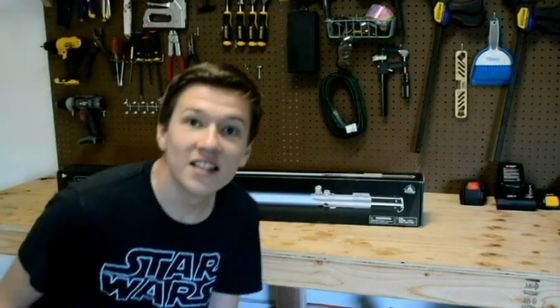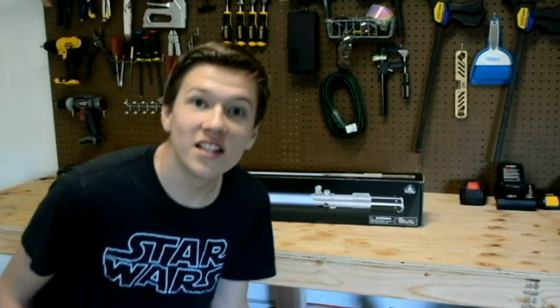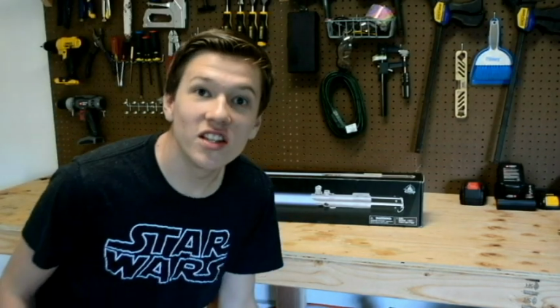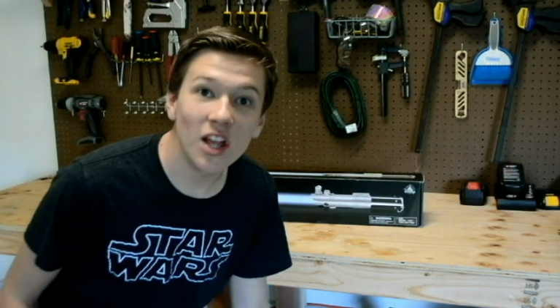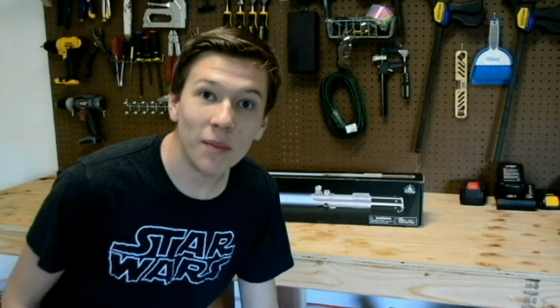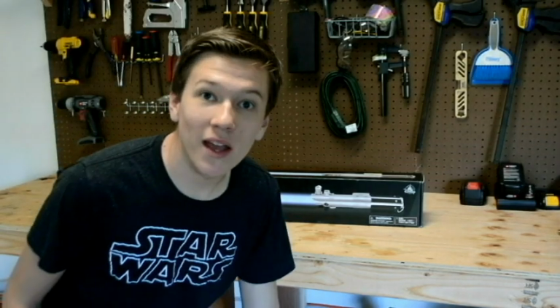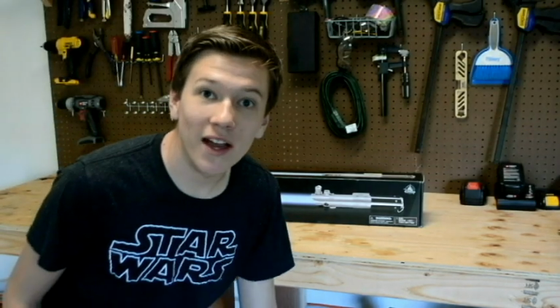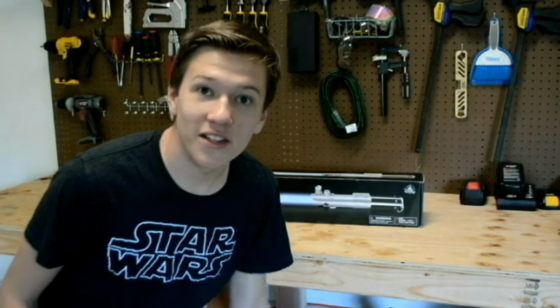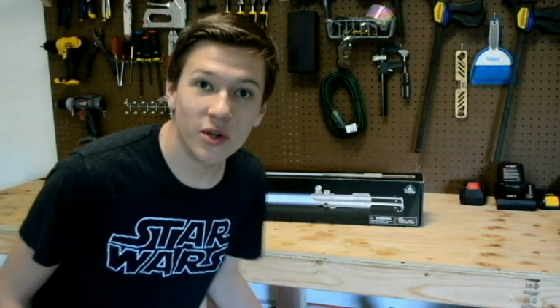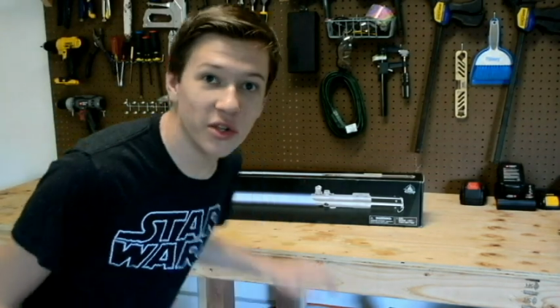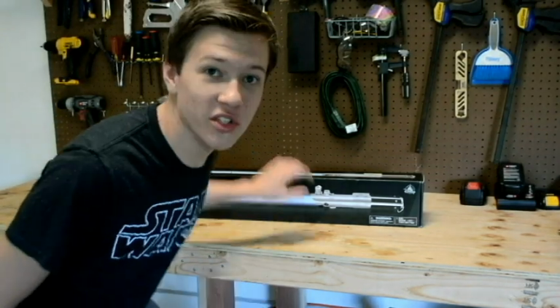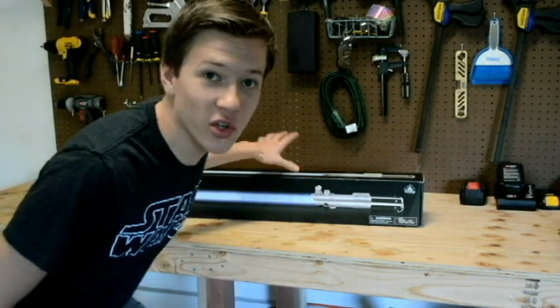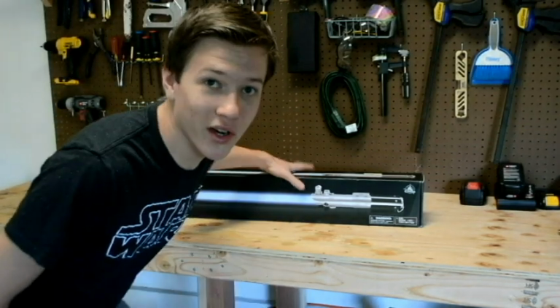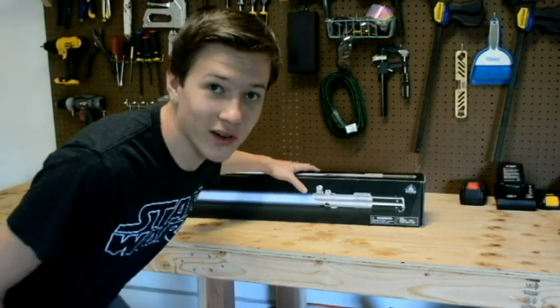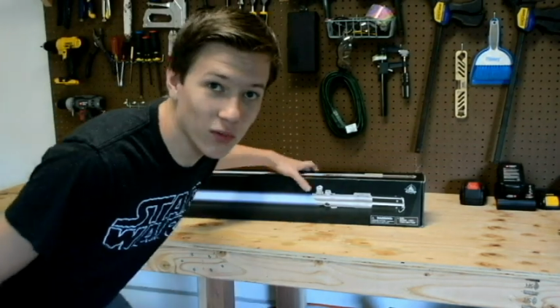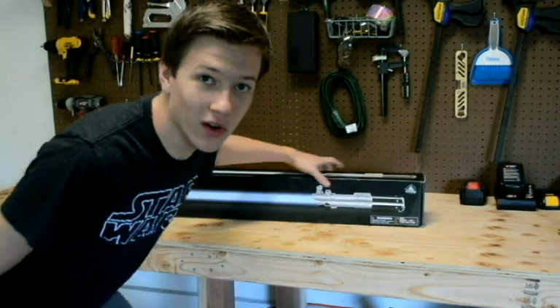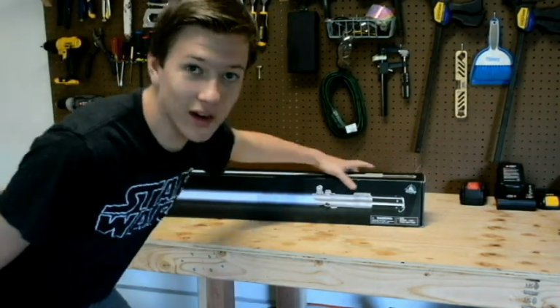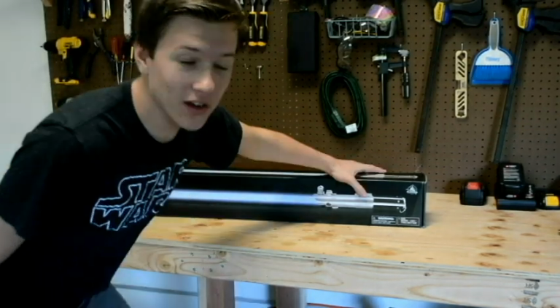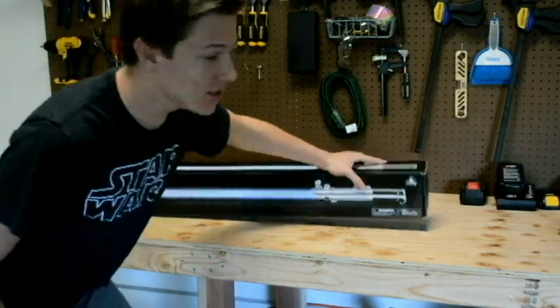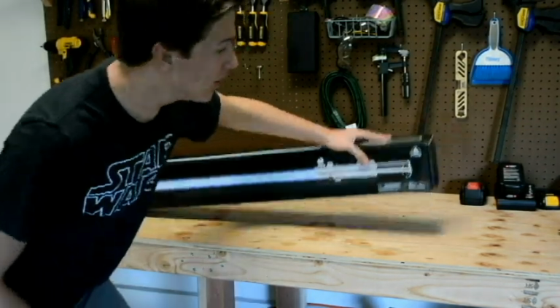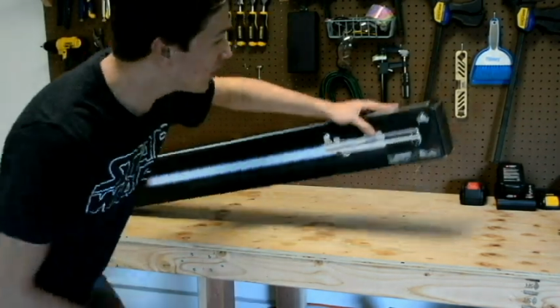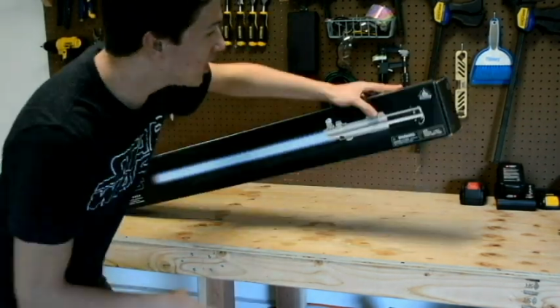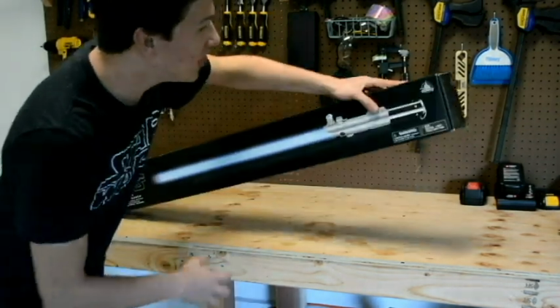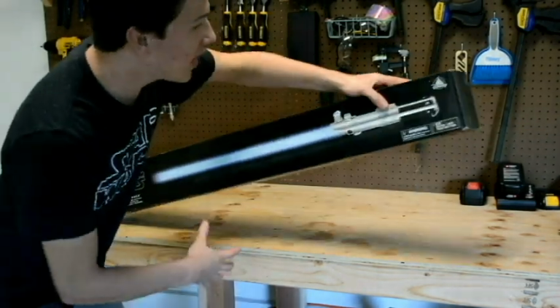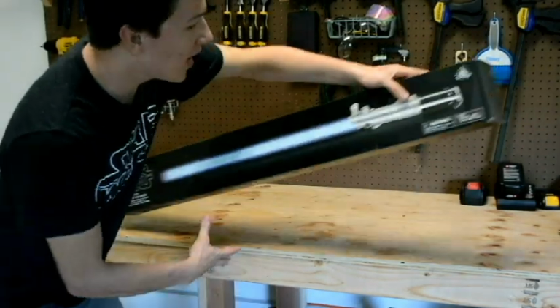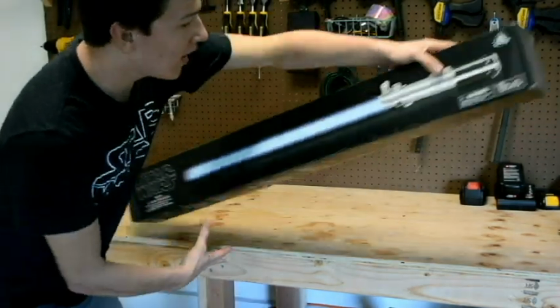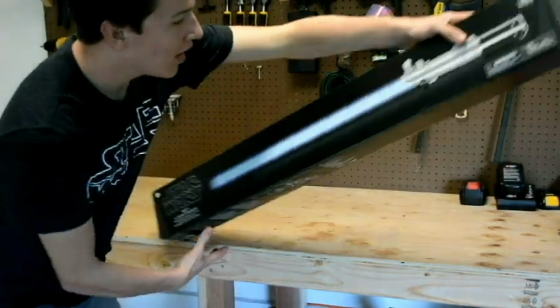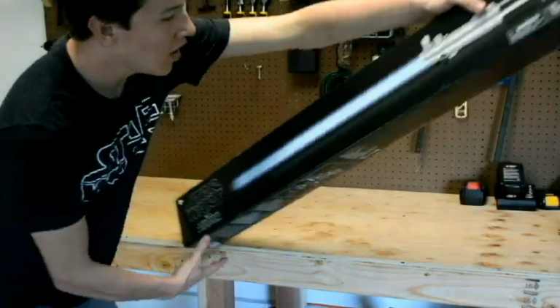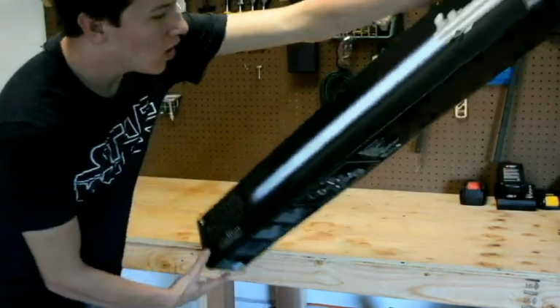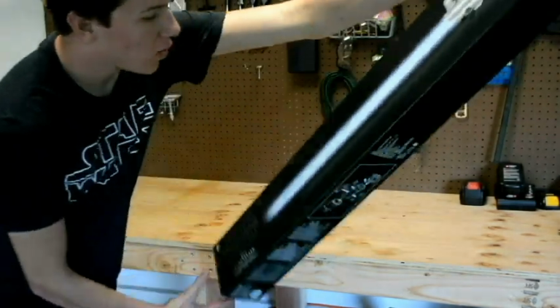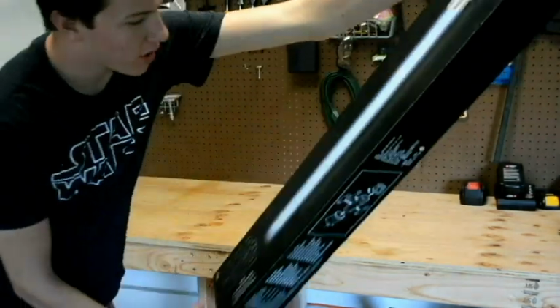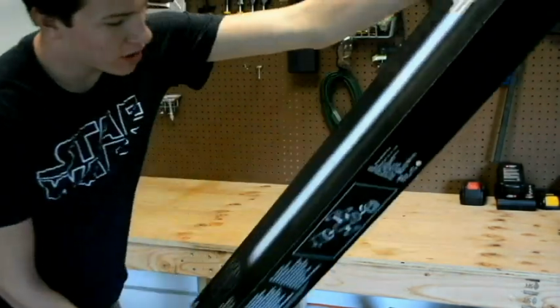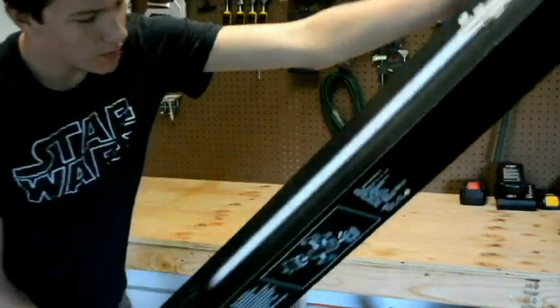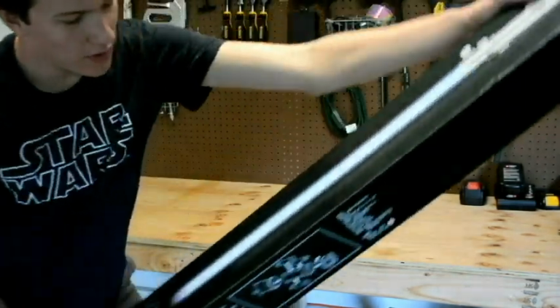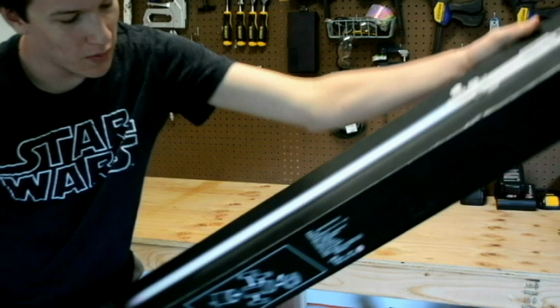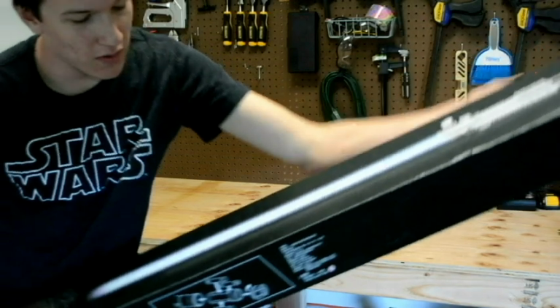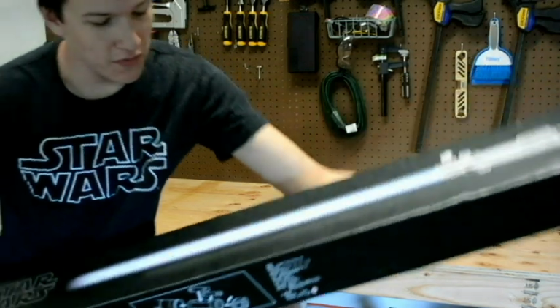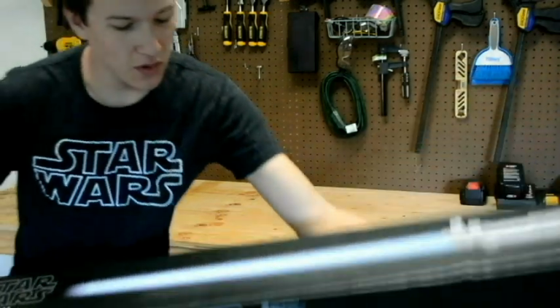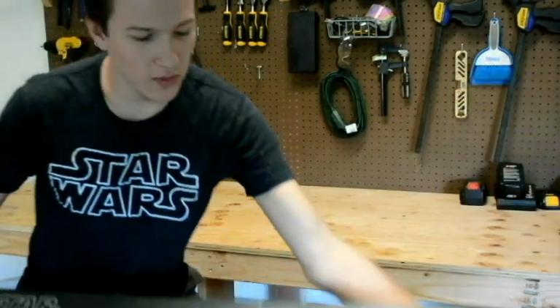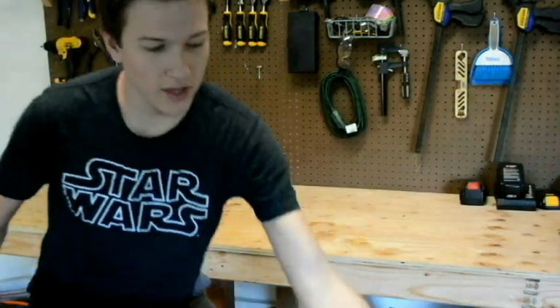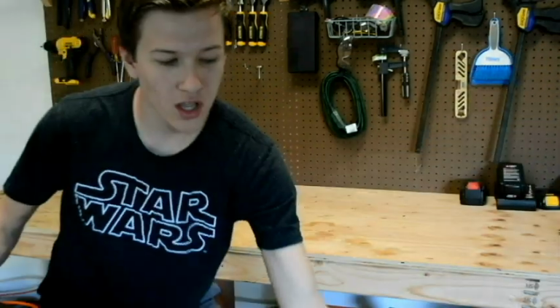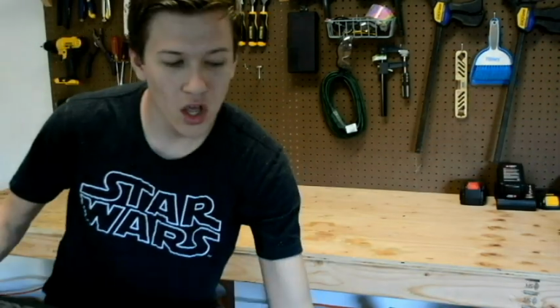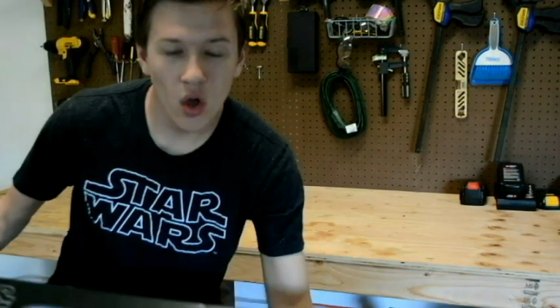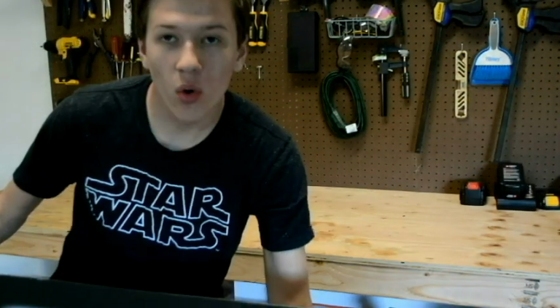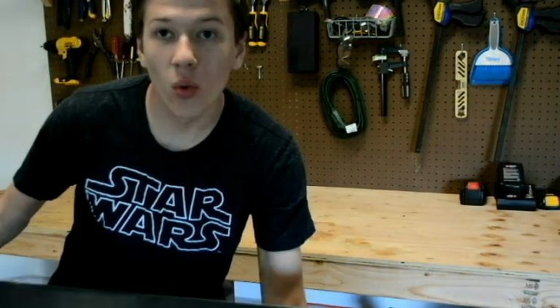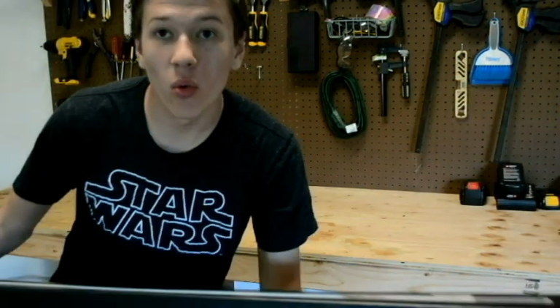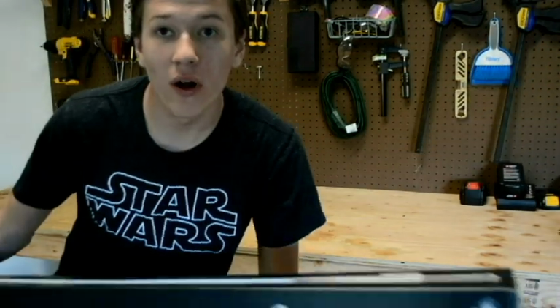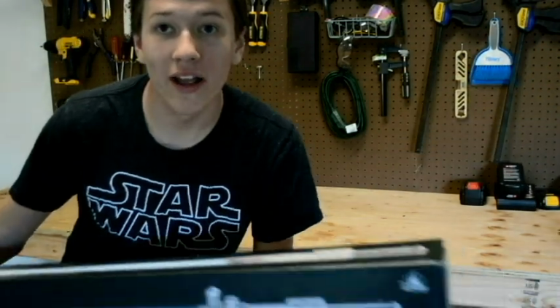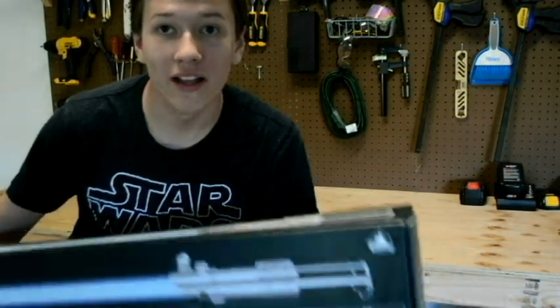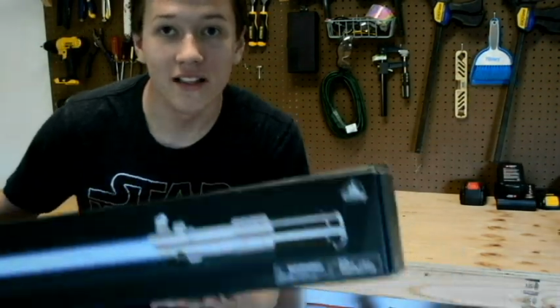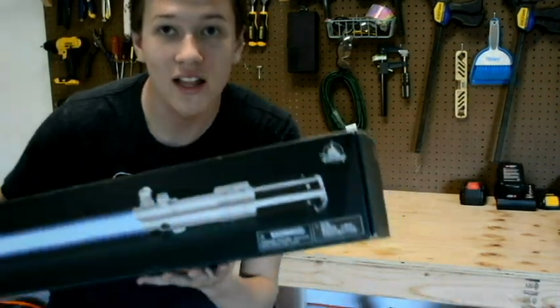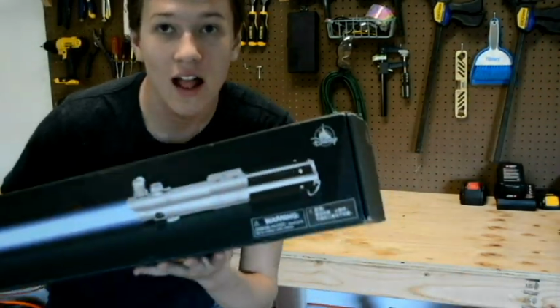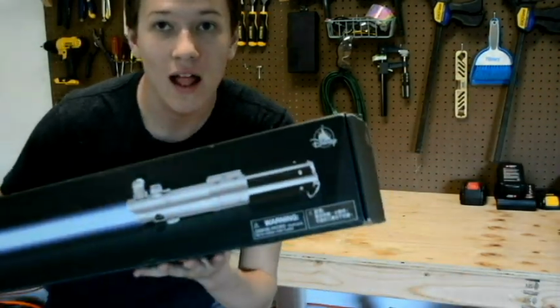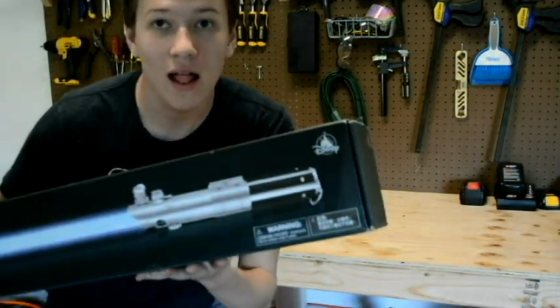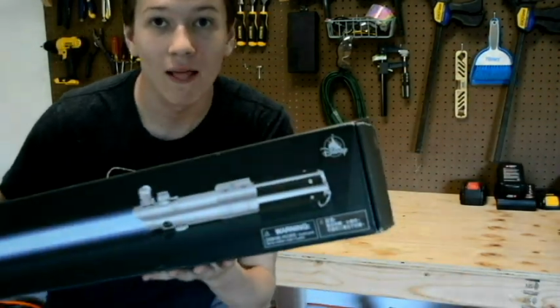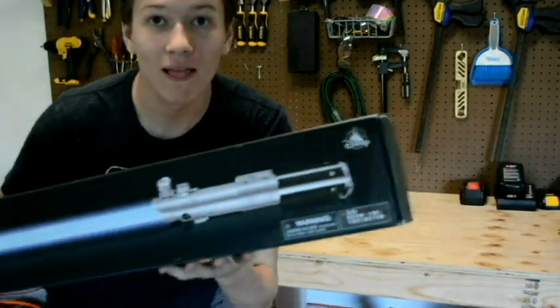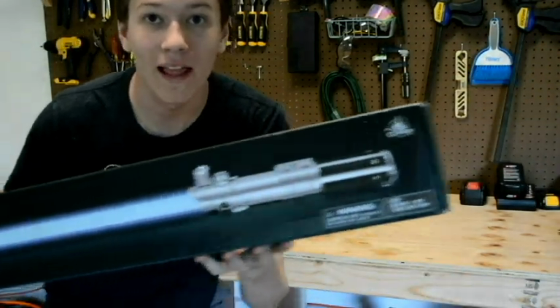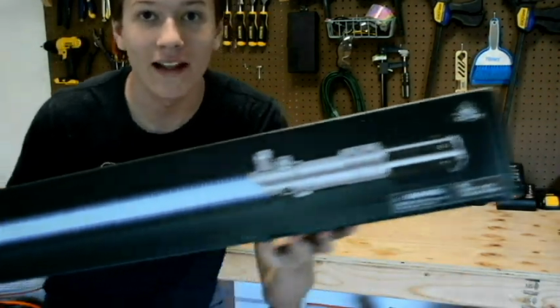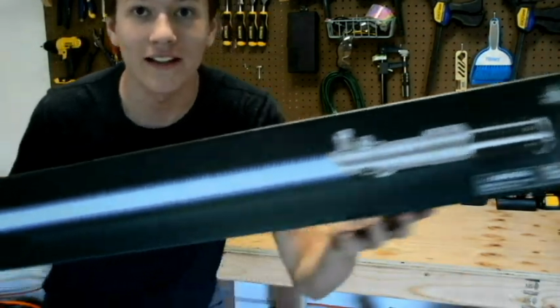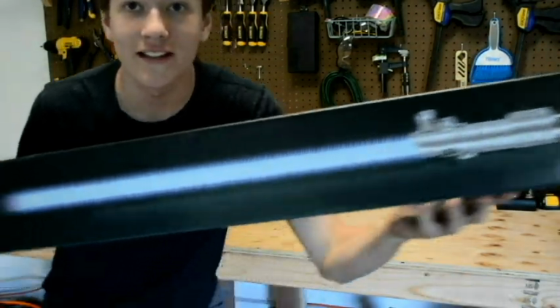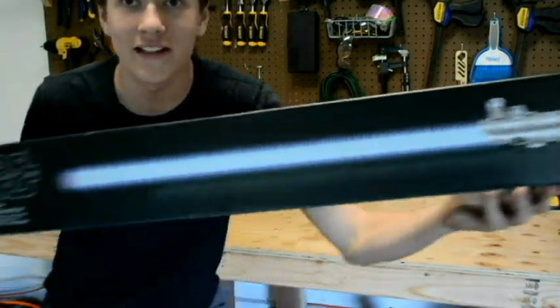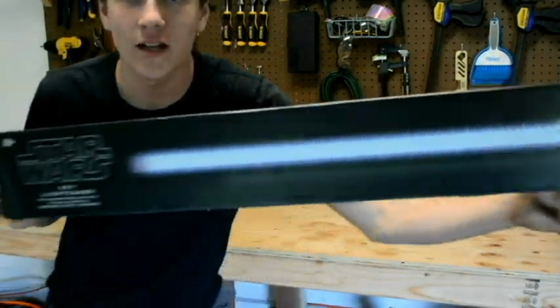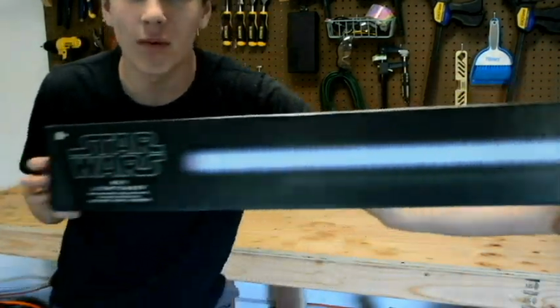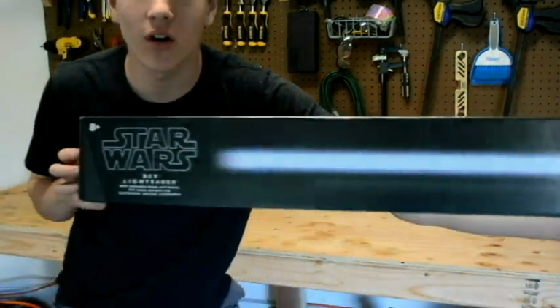What's up guys? Chris's Creative Warehouse here today. We're going to be reviewing Rey's lightsaber.